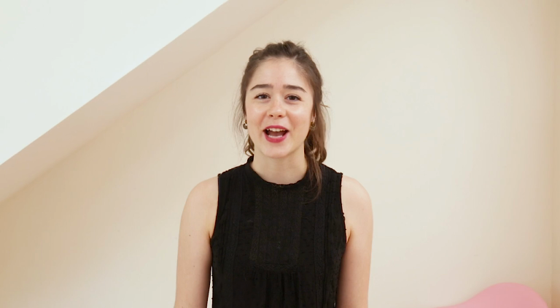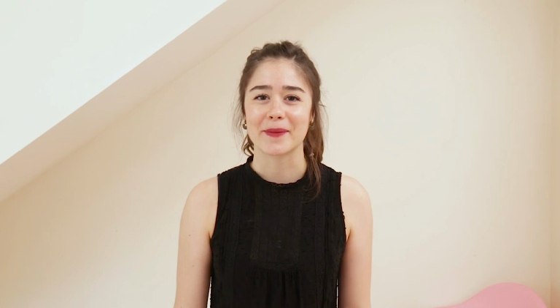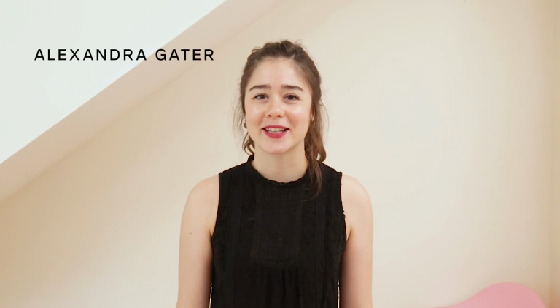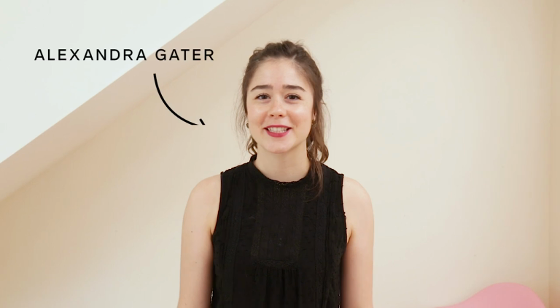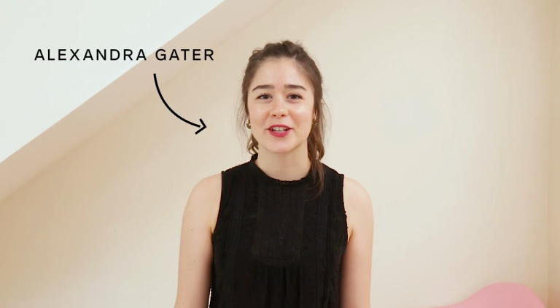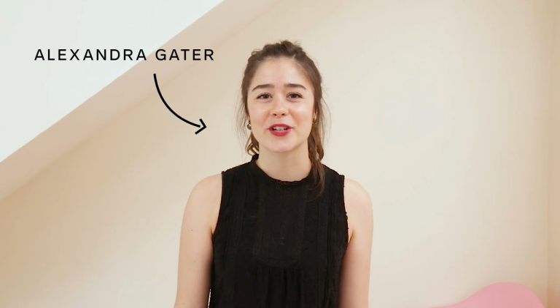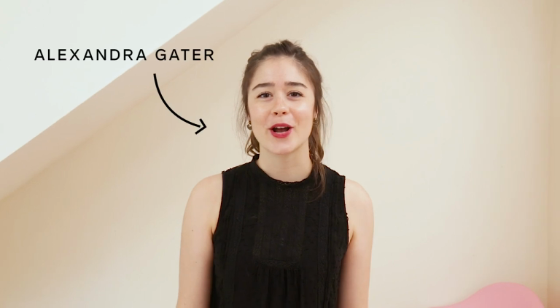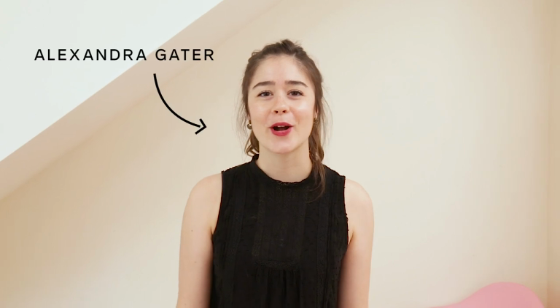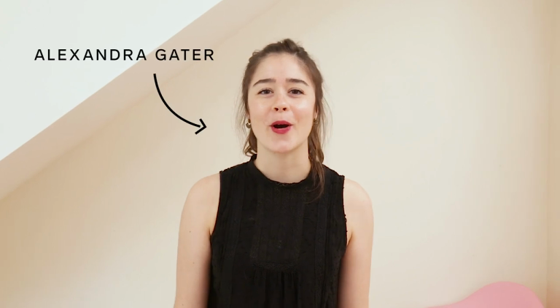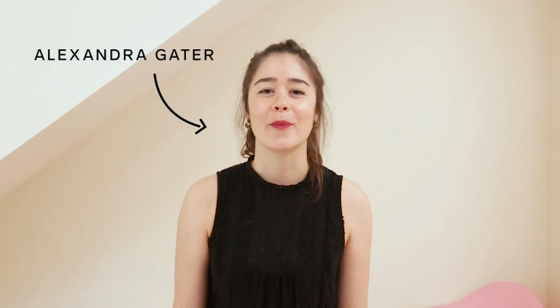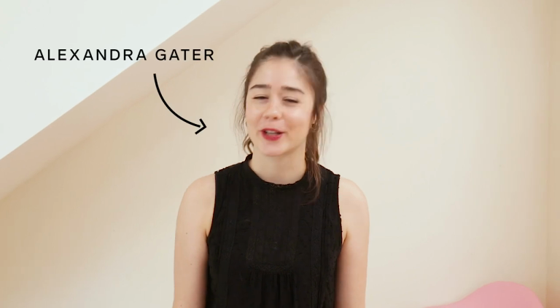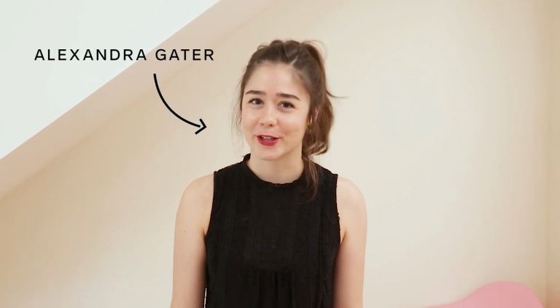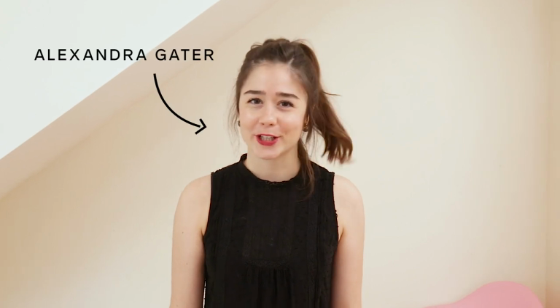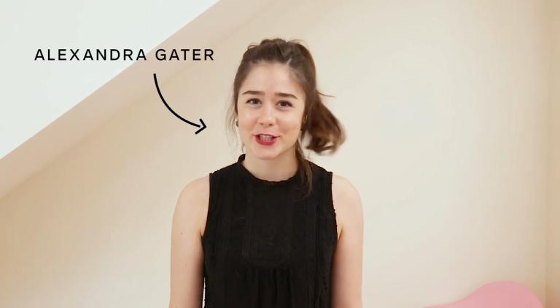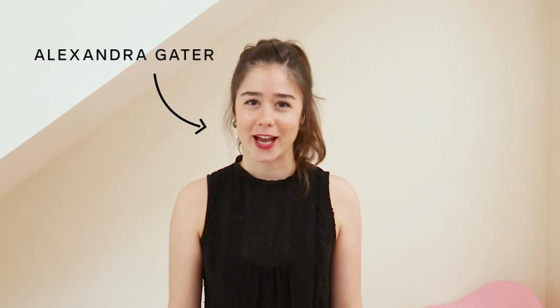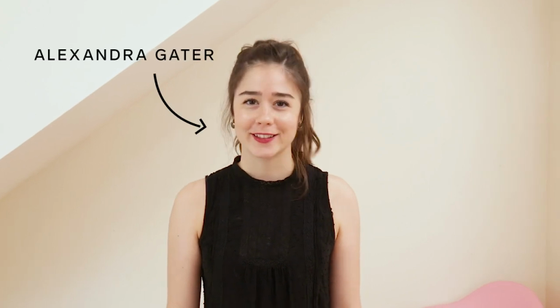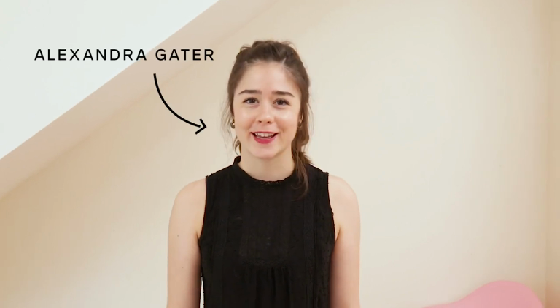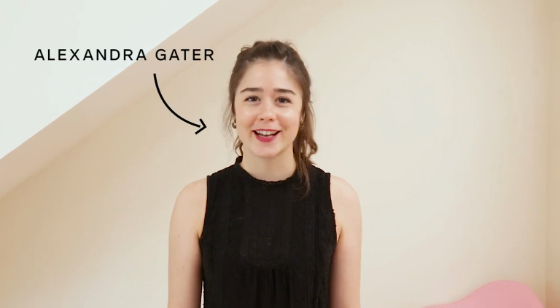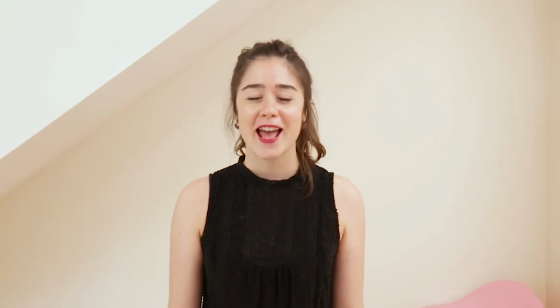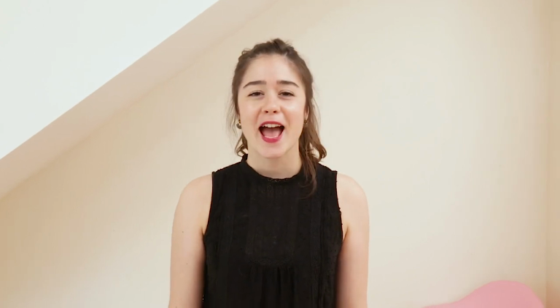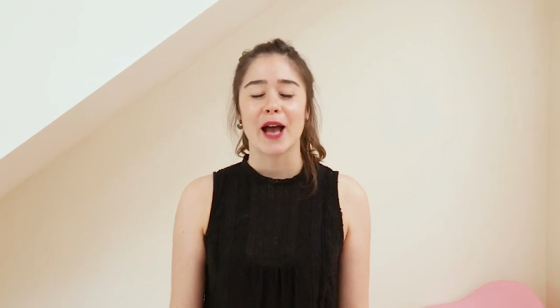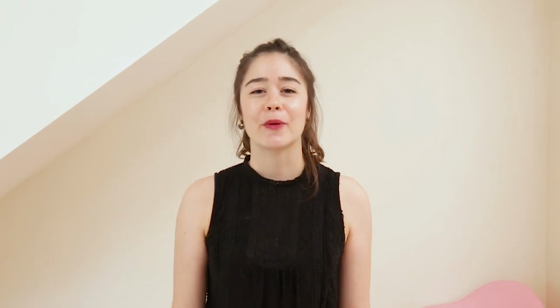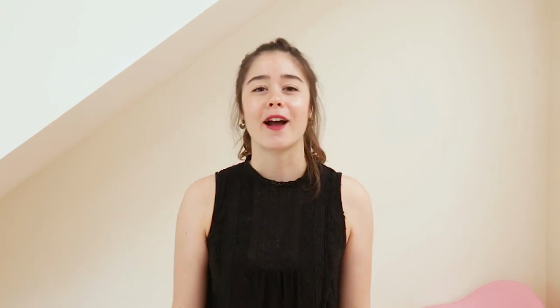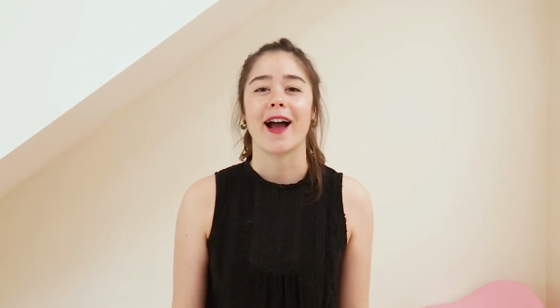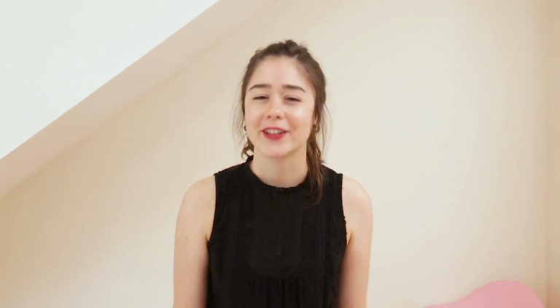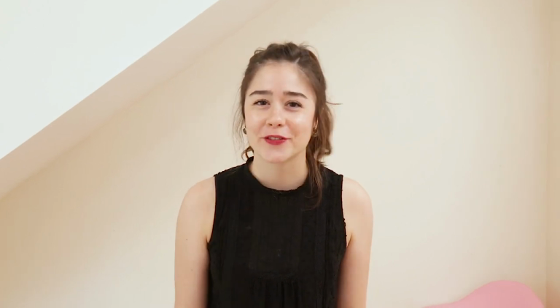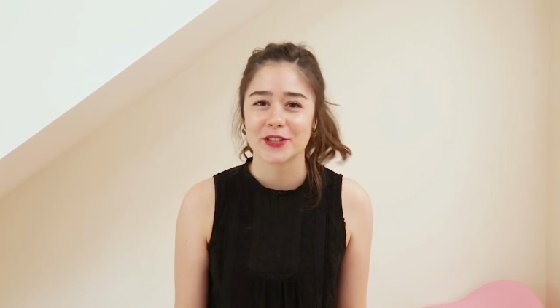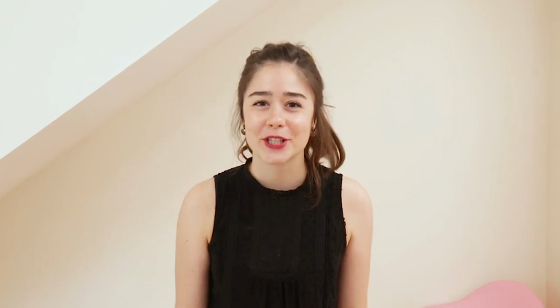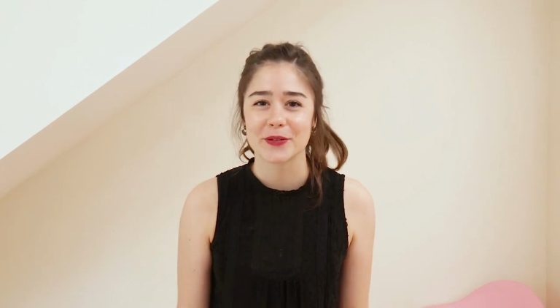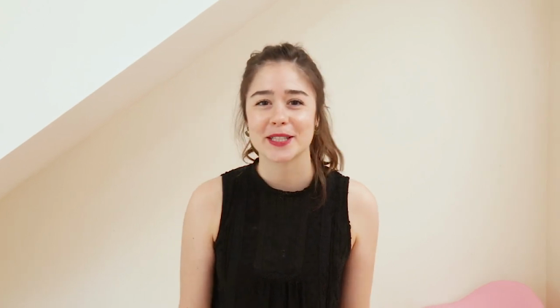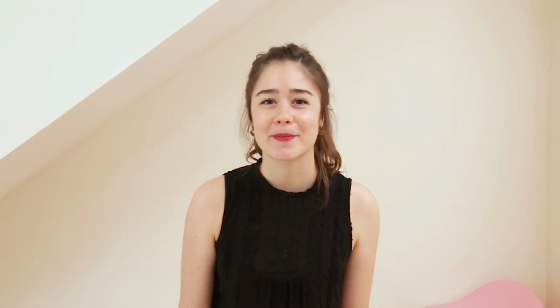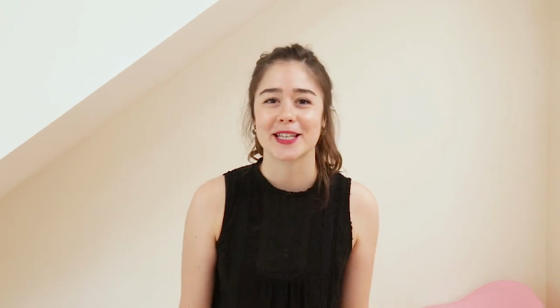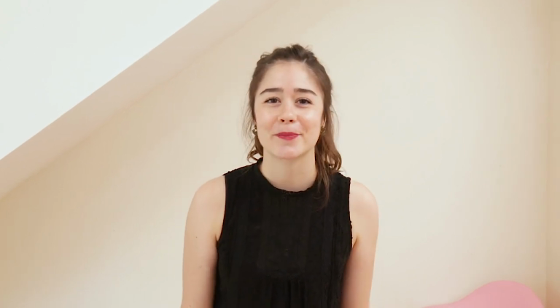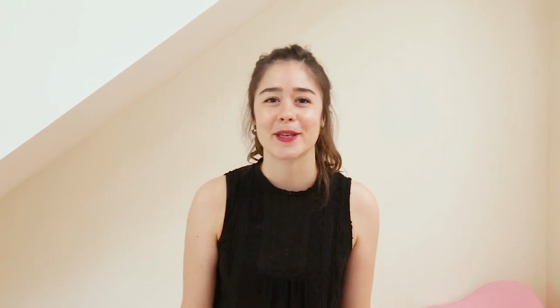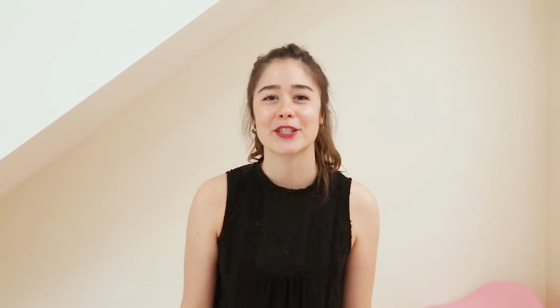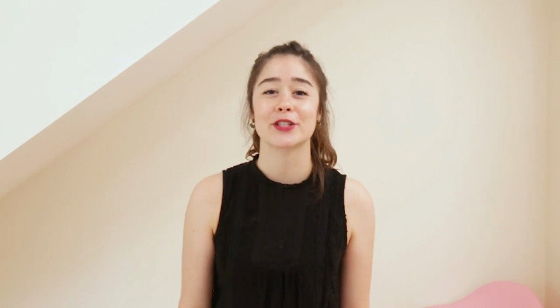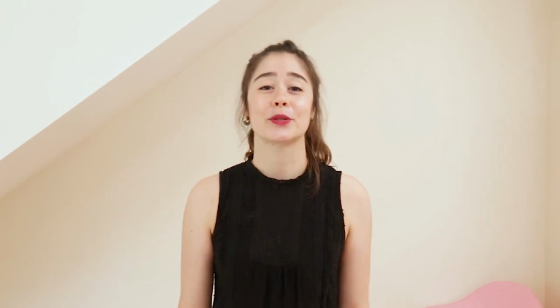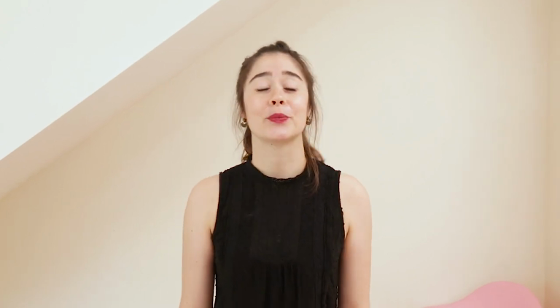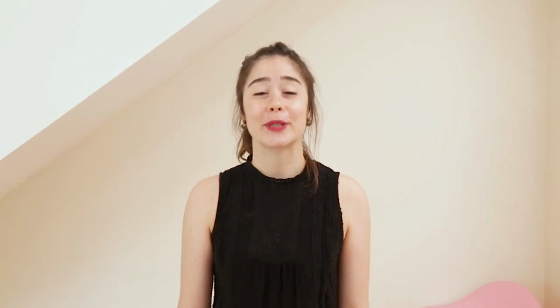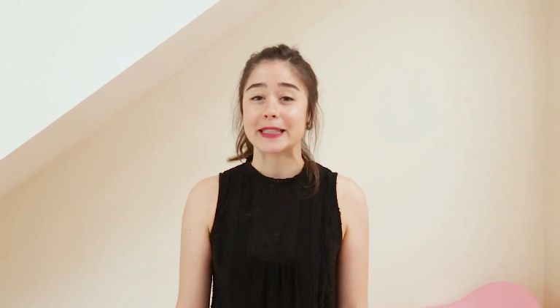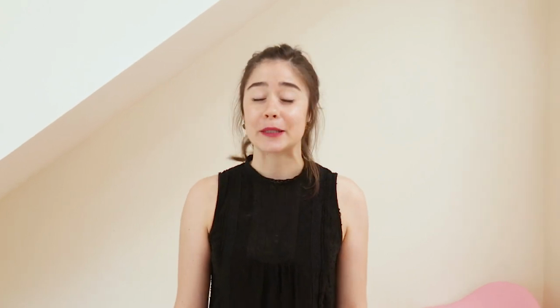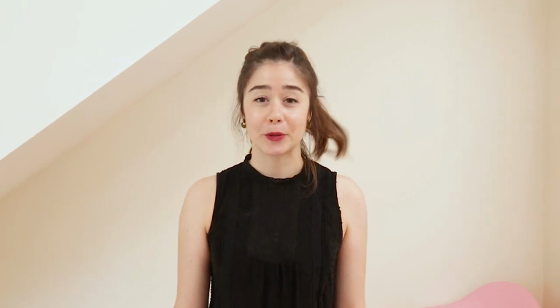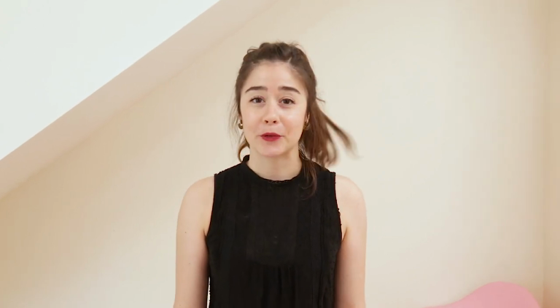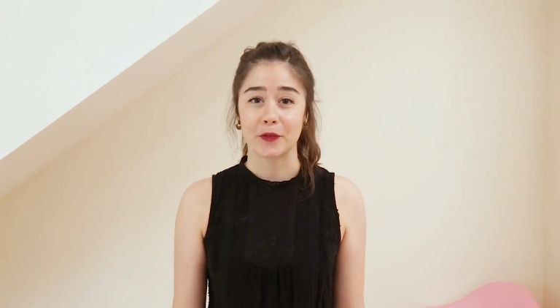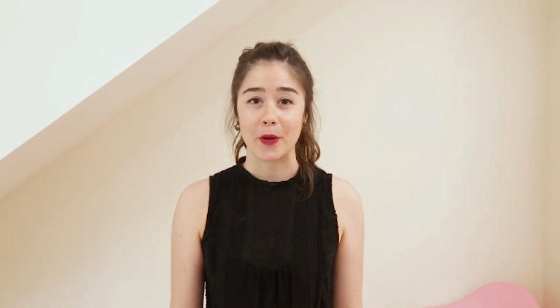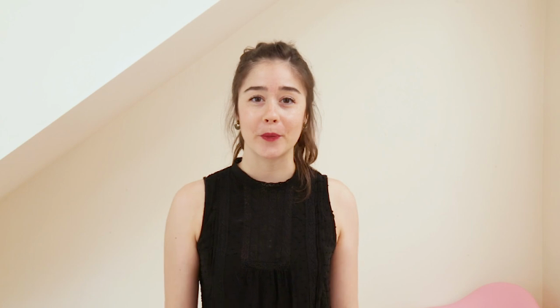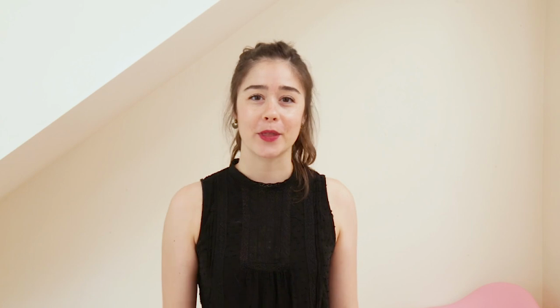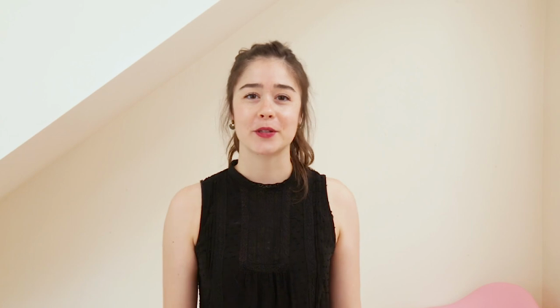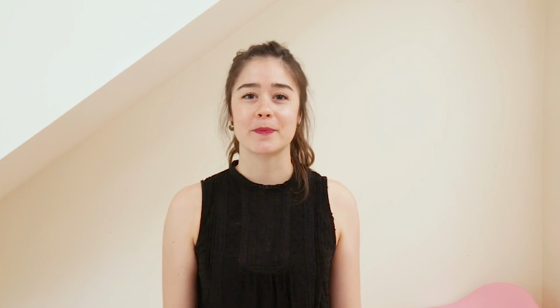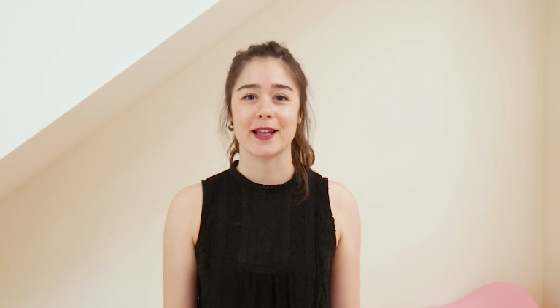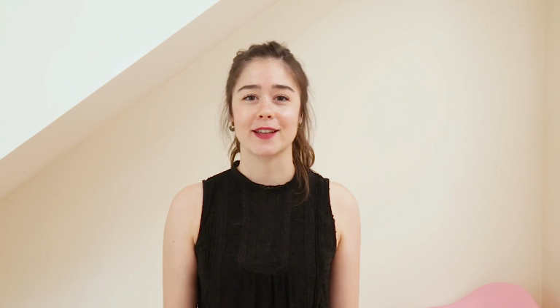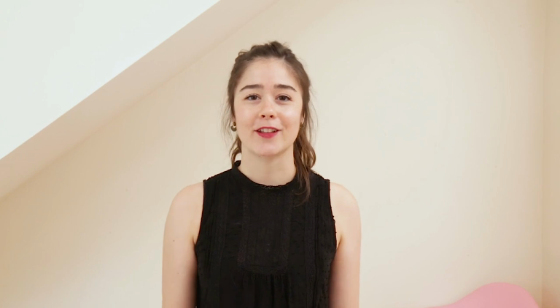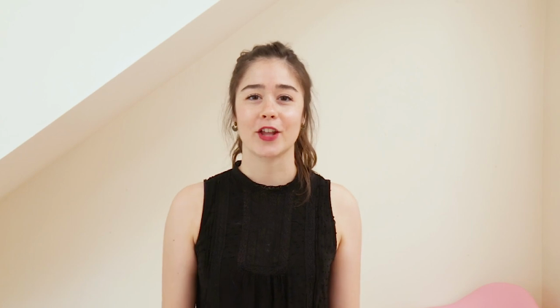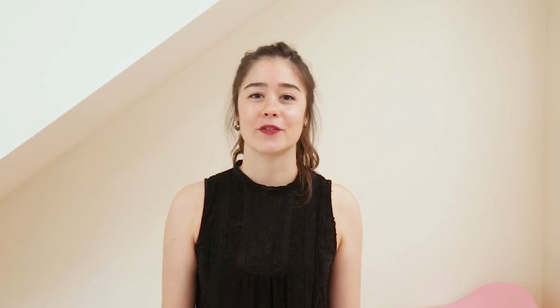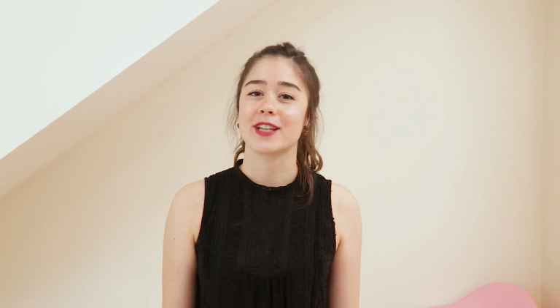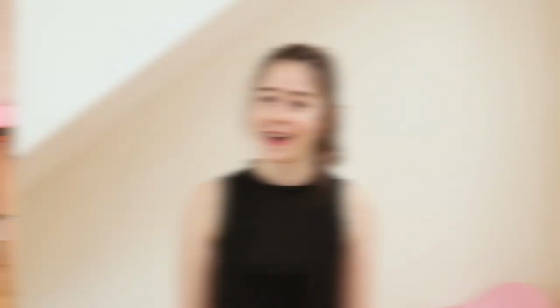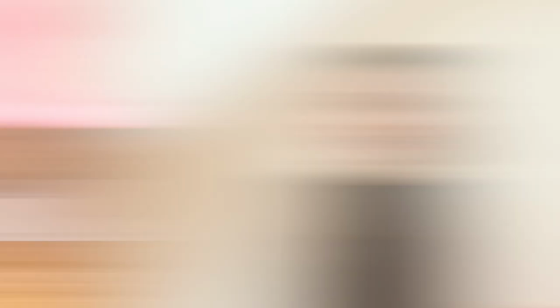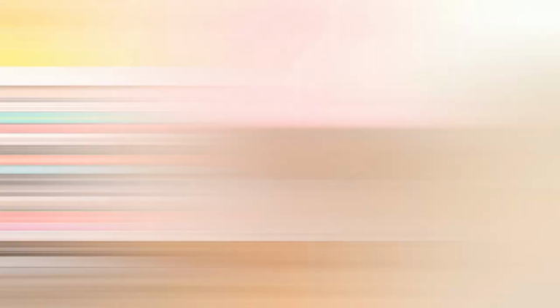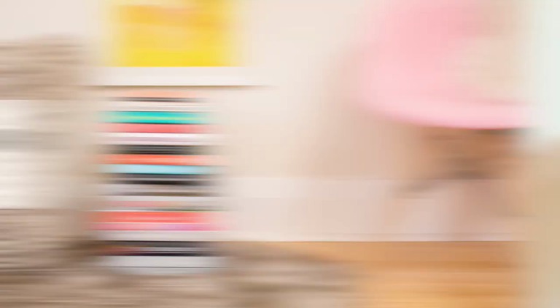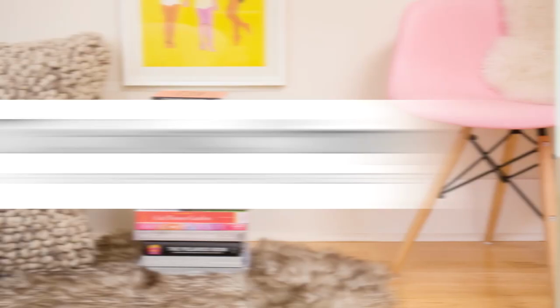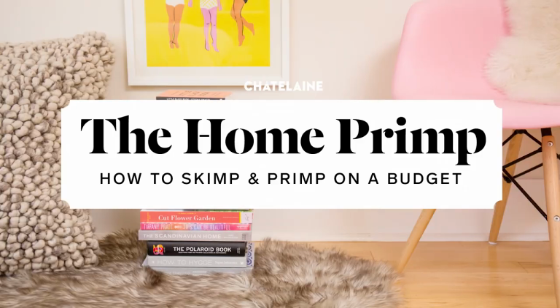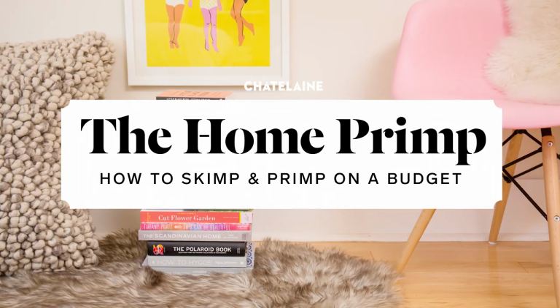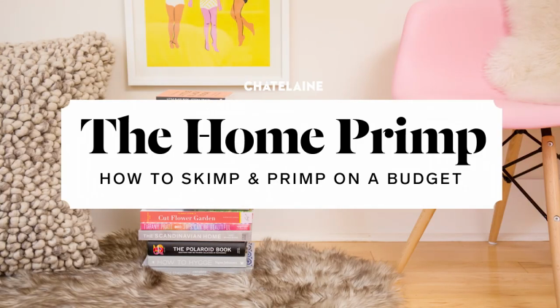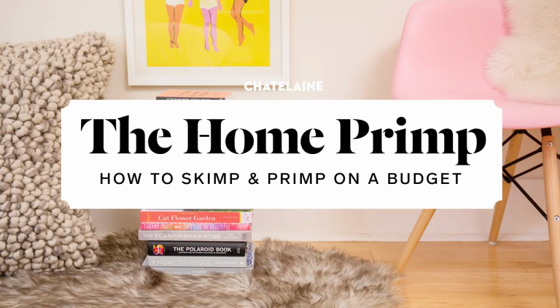I'm Alexandra, home editor at Chatelaine, and what I love to do is make spaces look really beautiful without spending a lot of time or money.